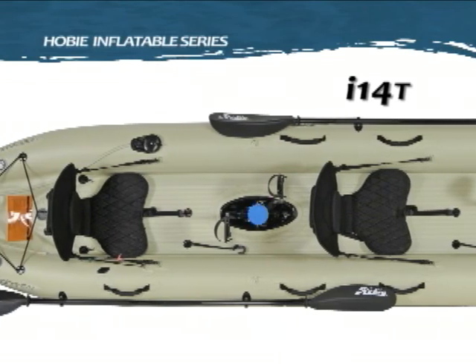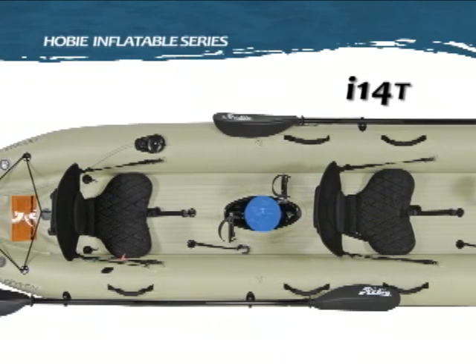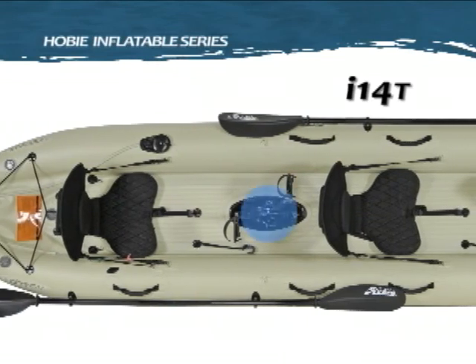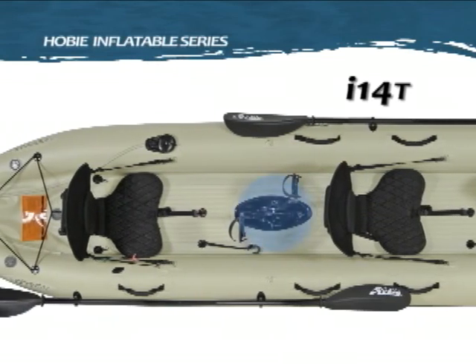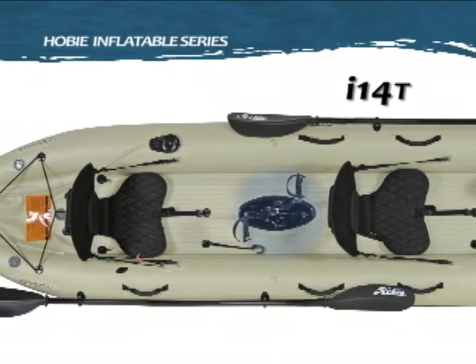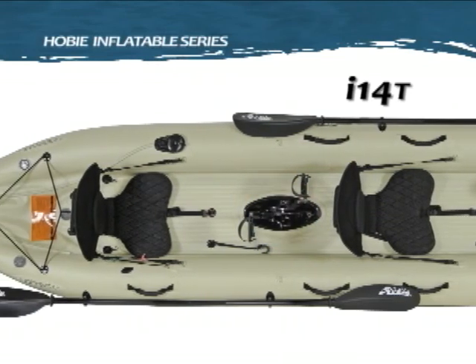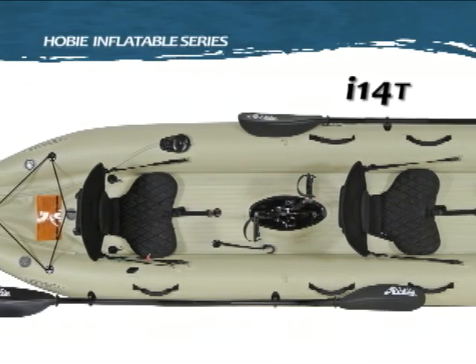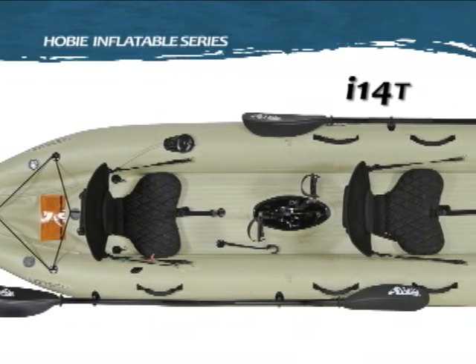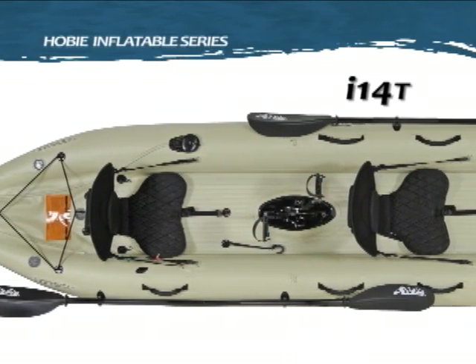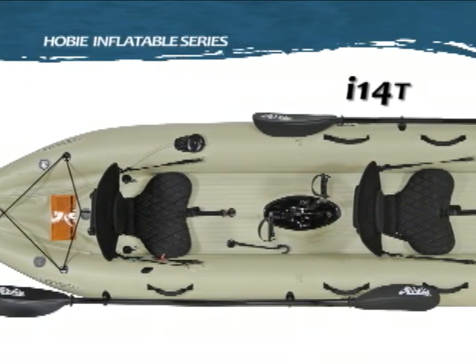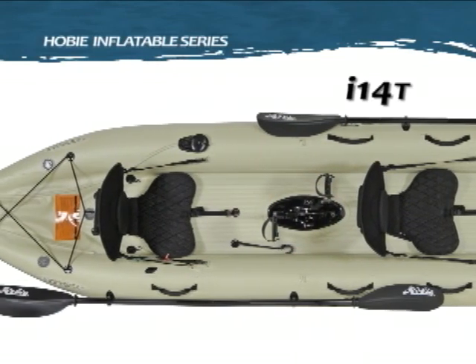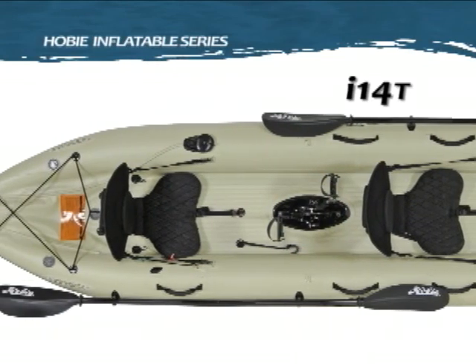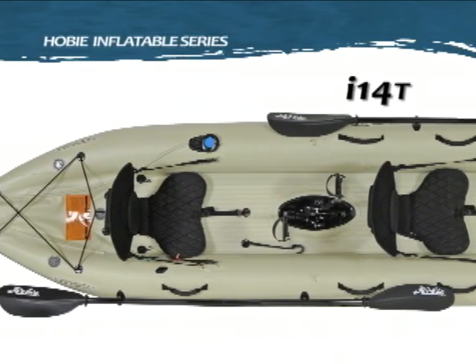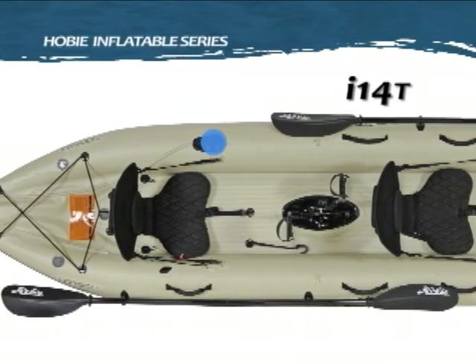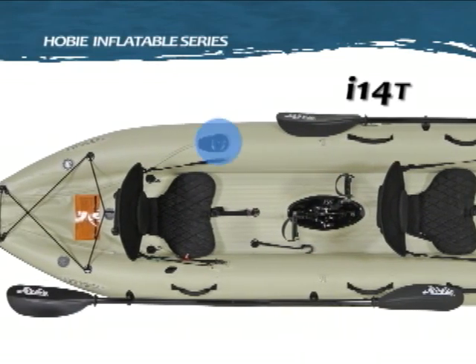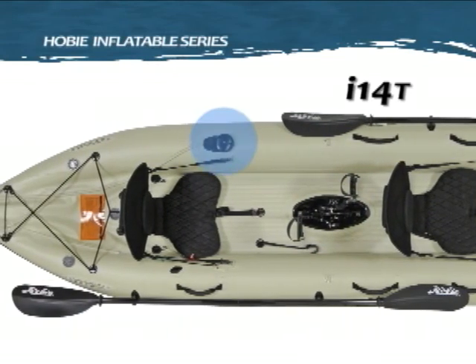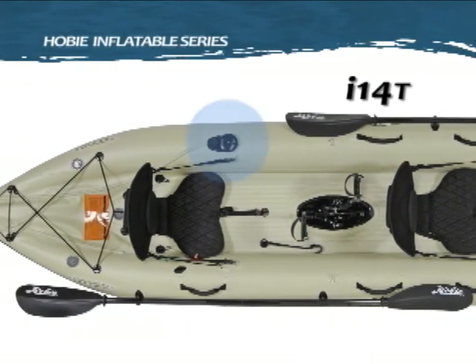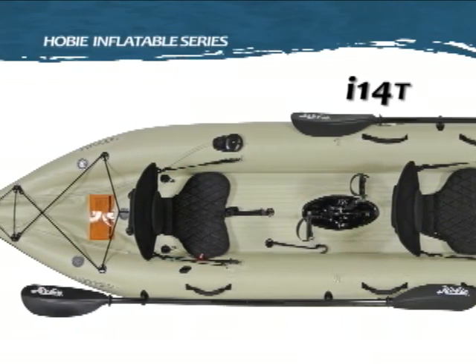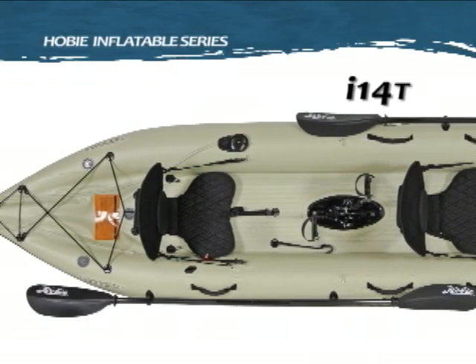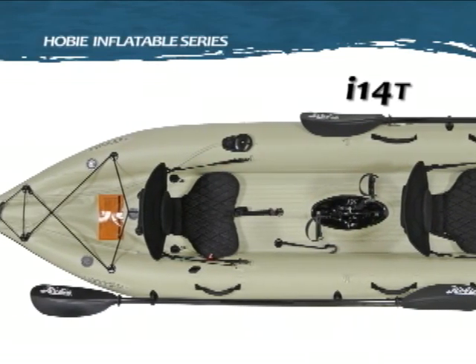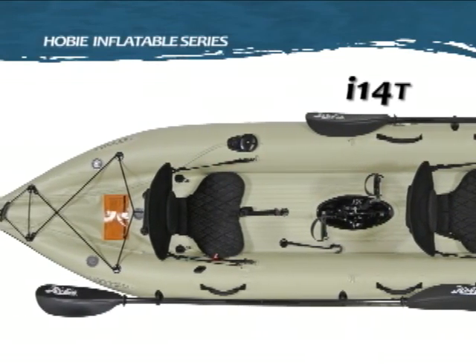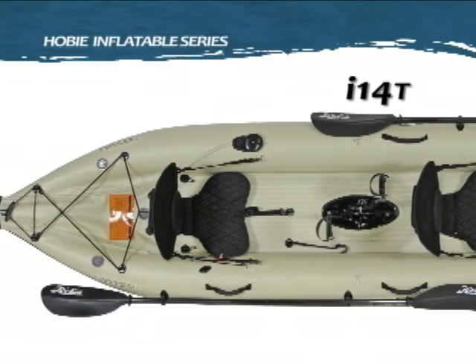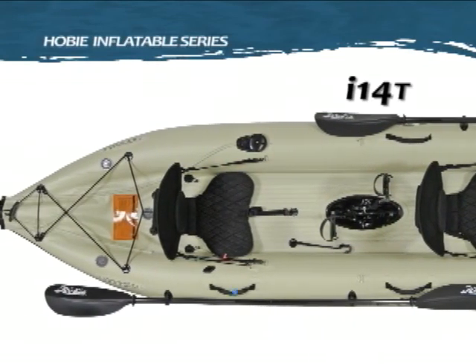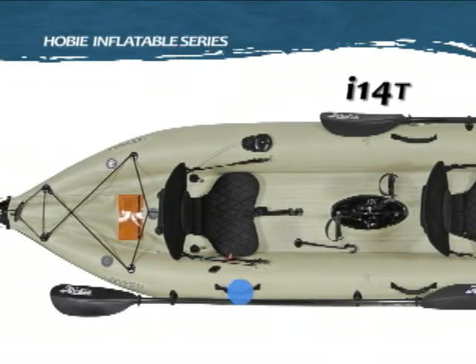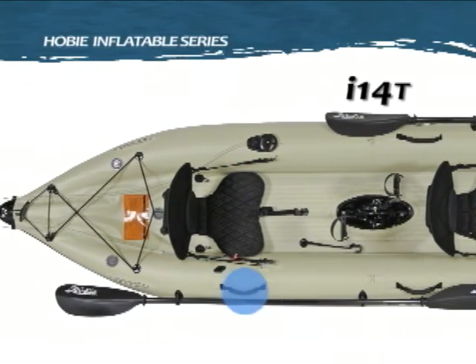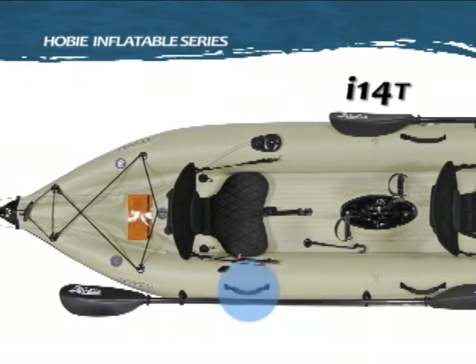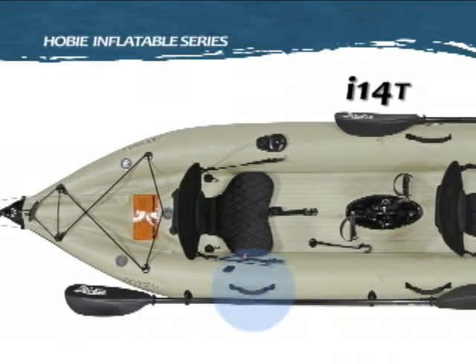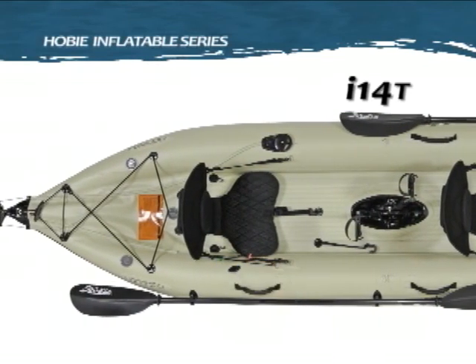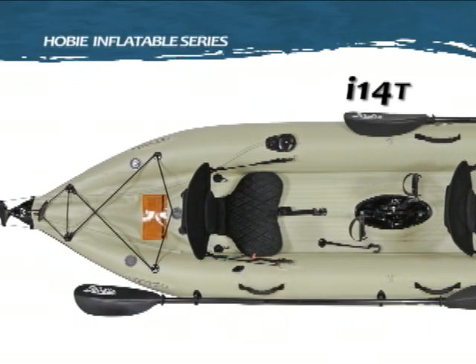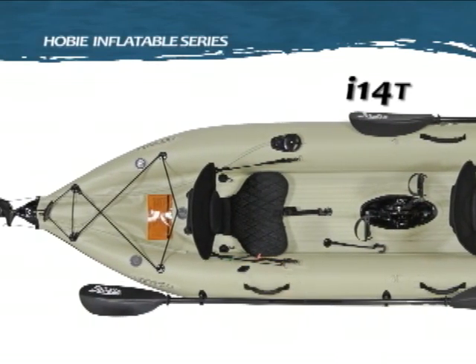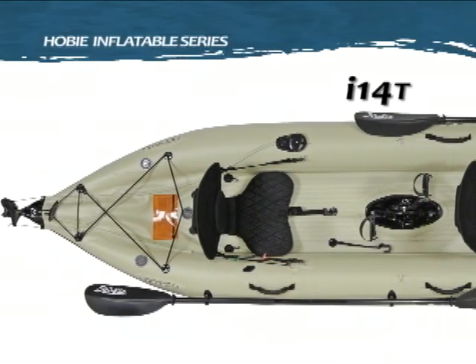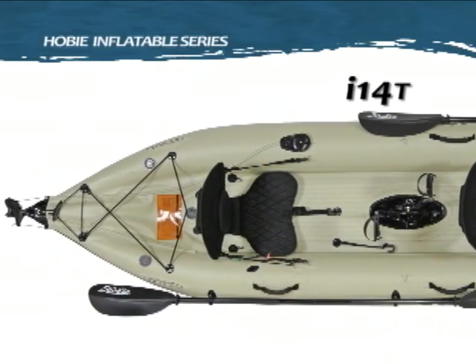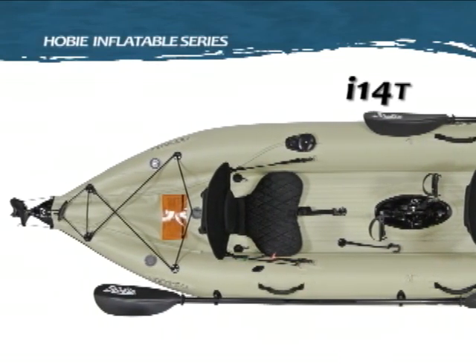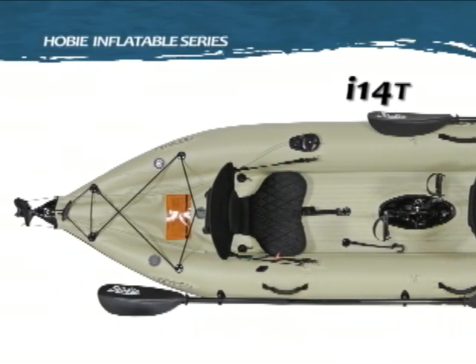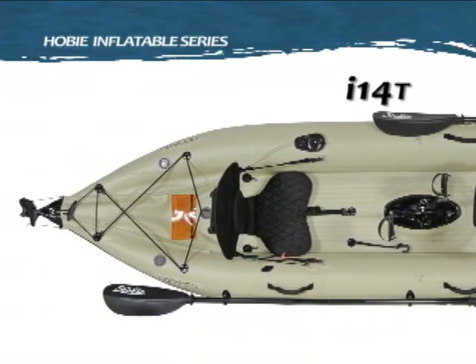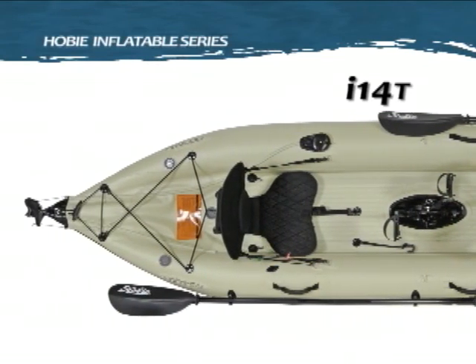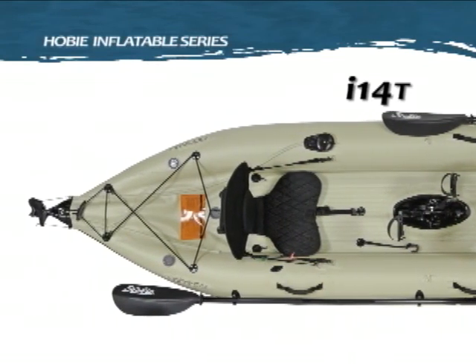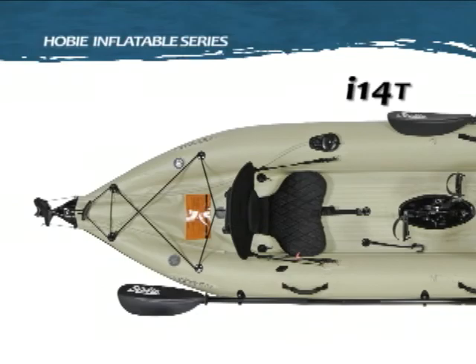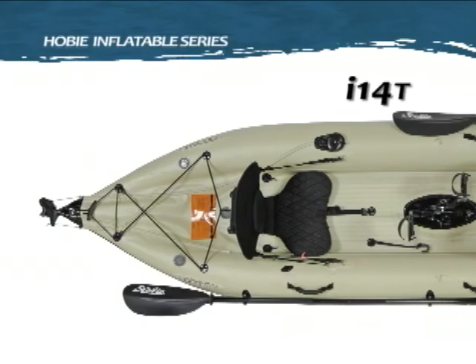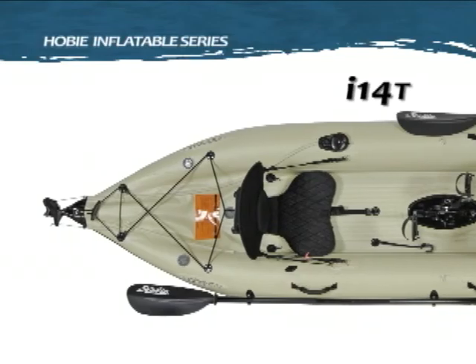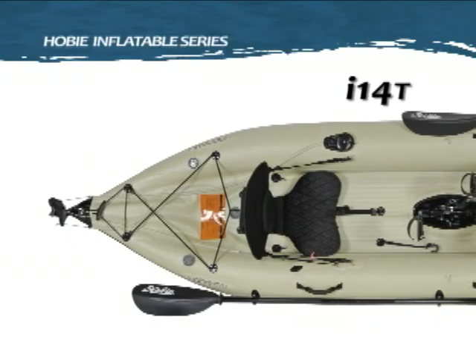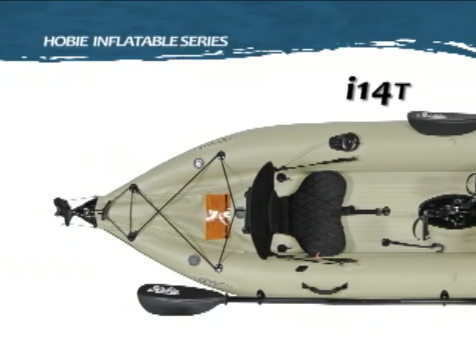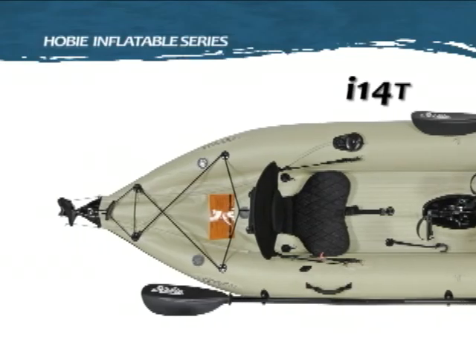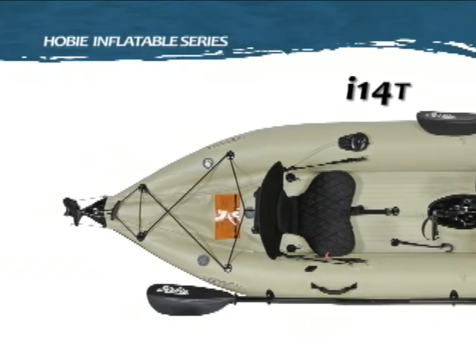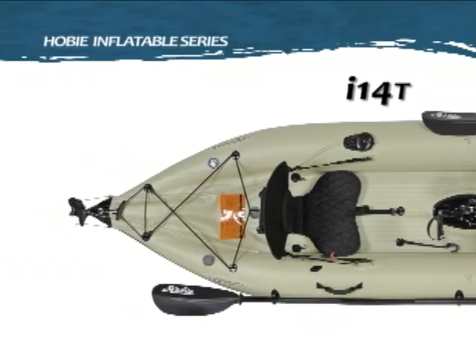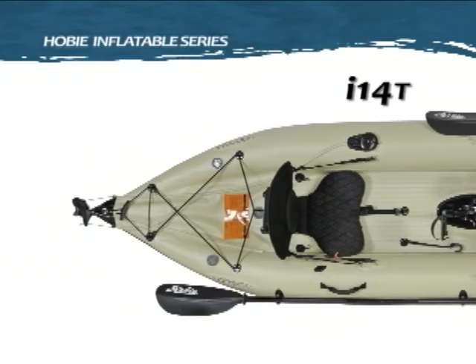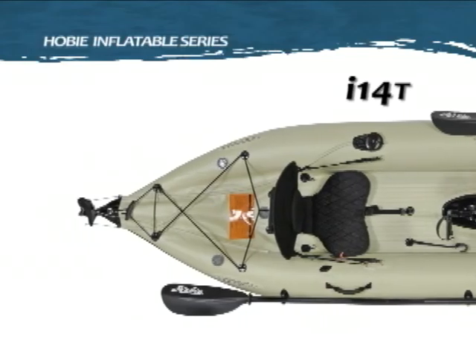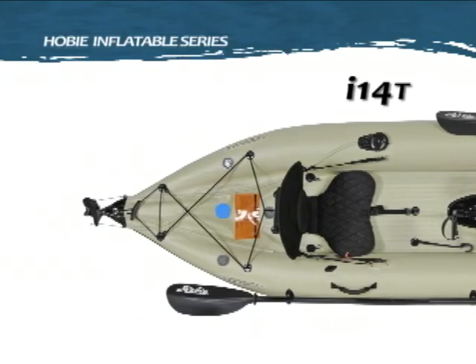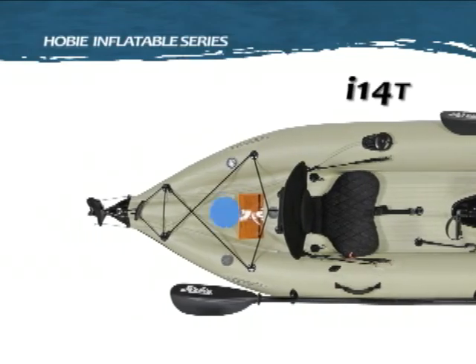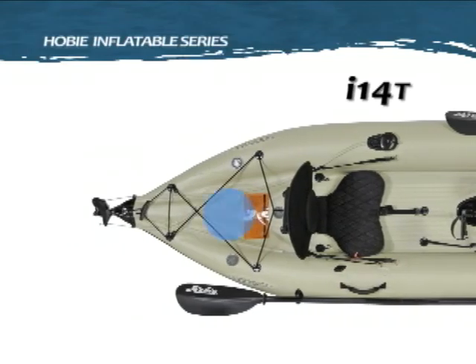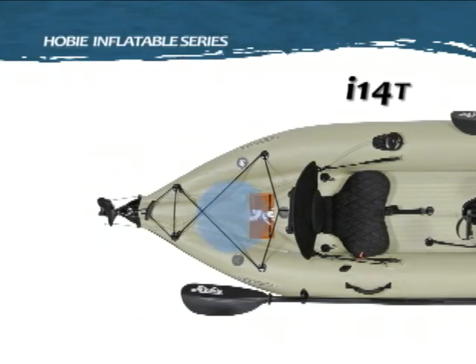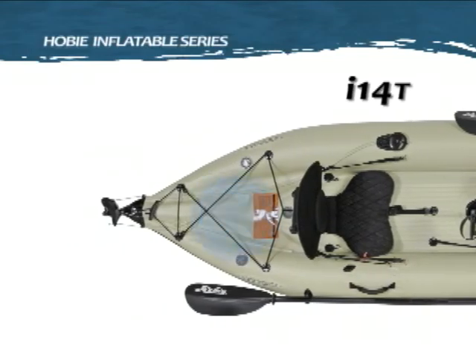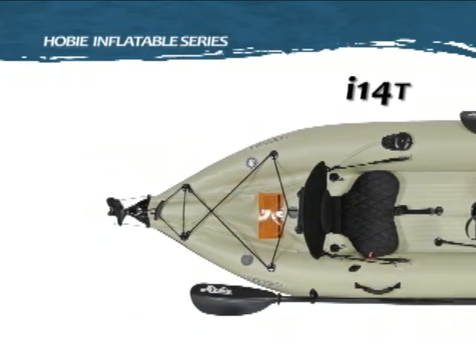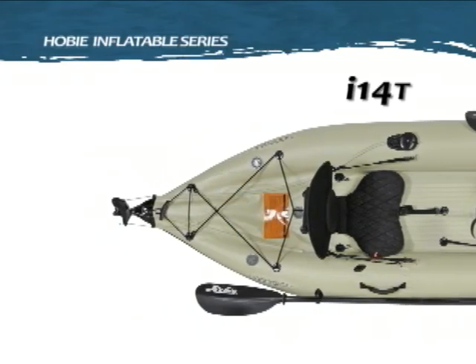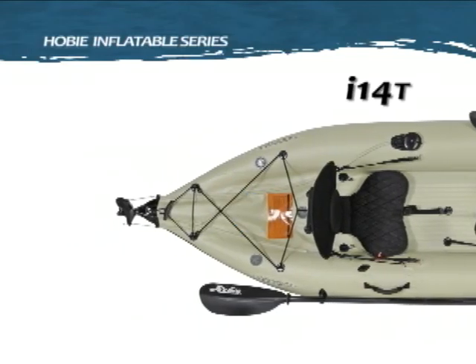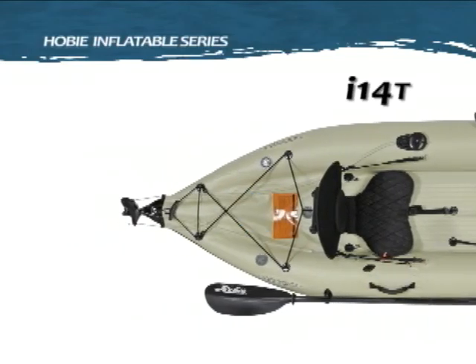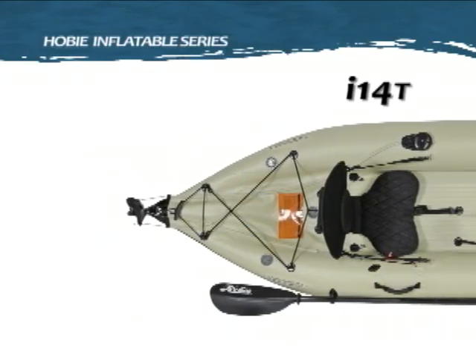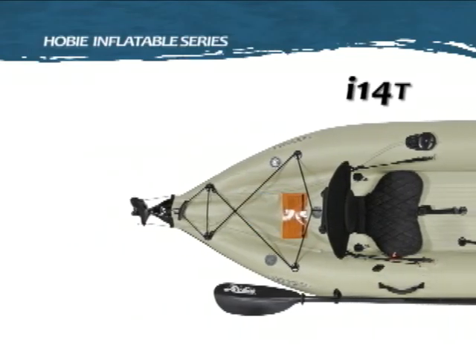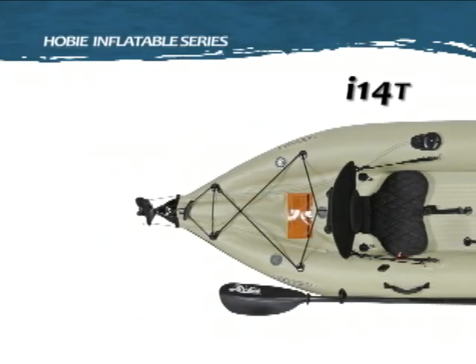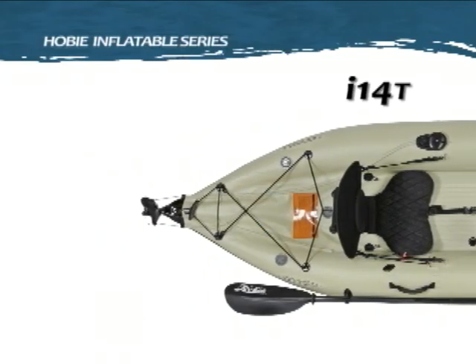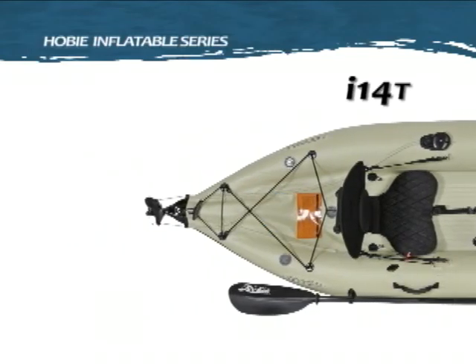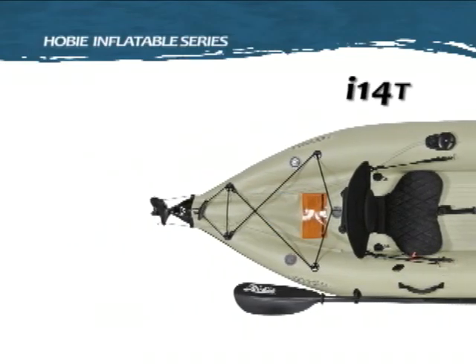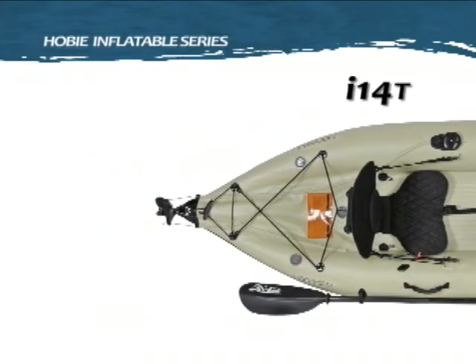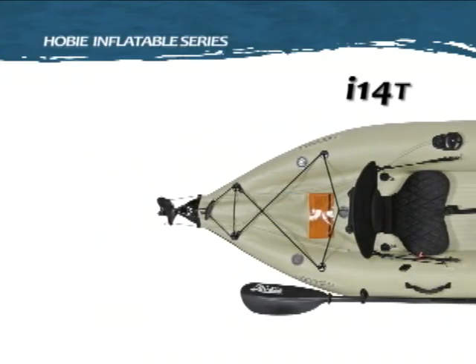Additional deck features include a Hobie Mirage Drive, rudder control handle, aft passenger handle, and a rear cargo area with bungee tie-down.